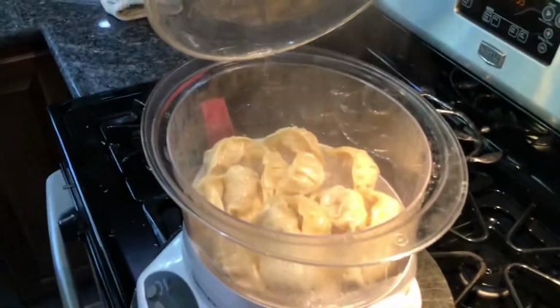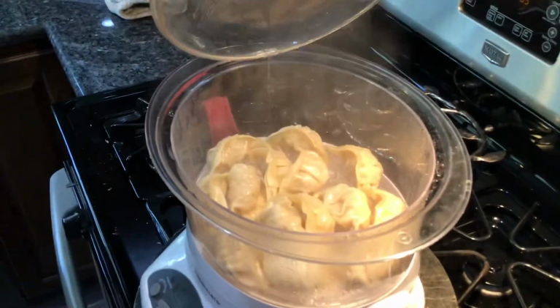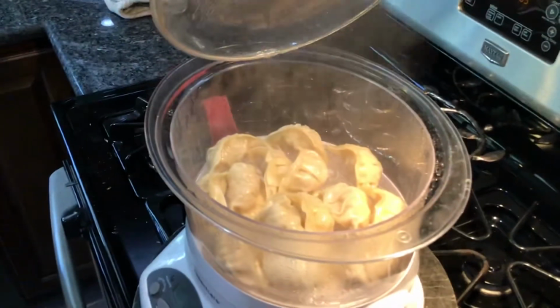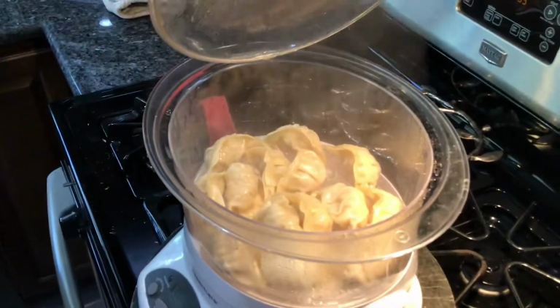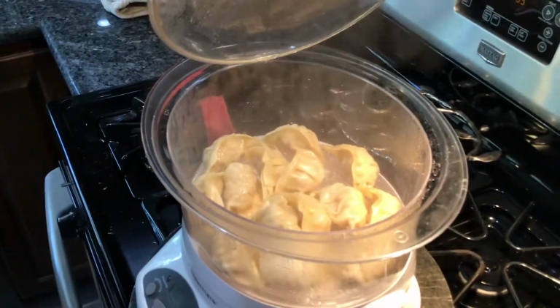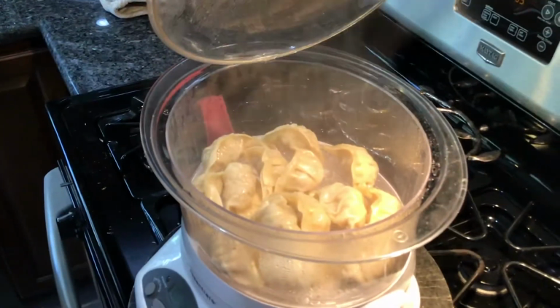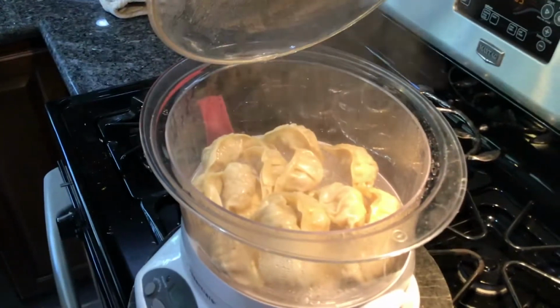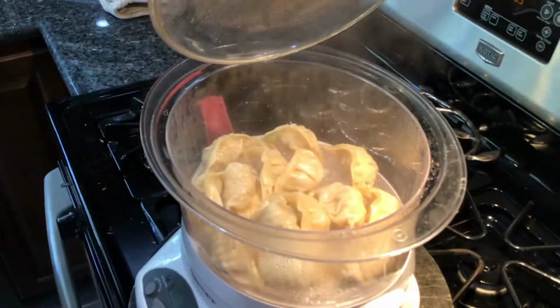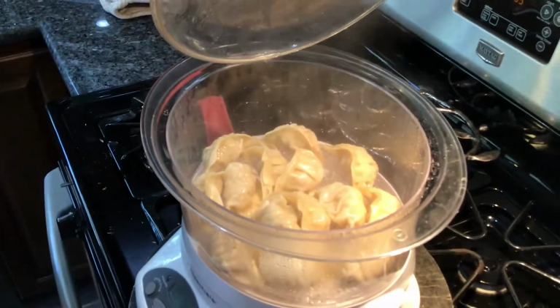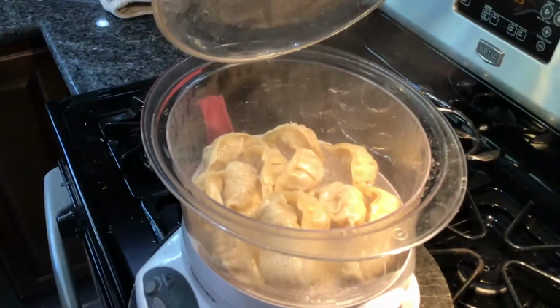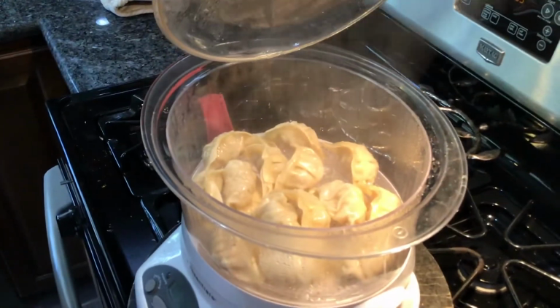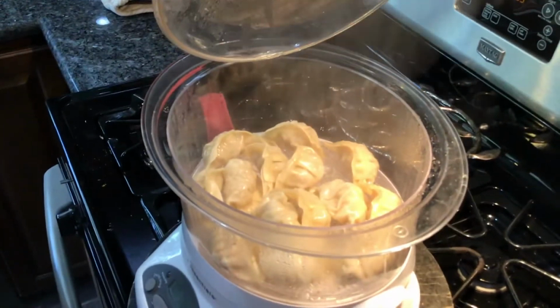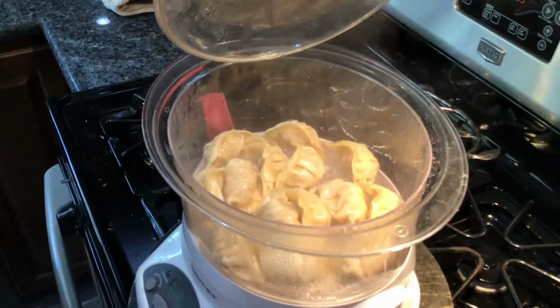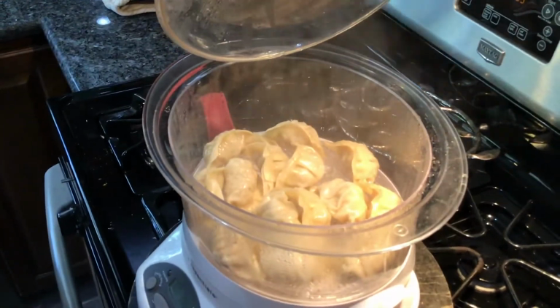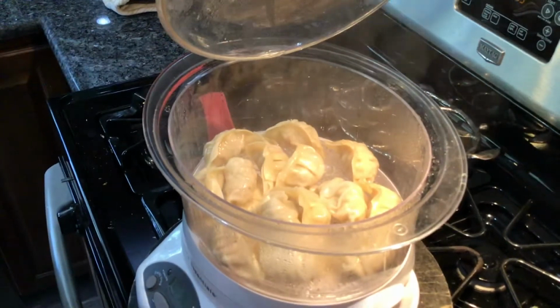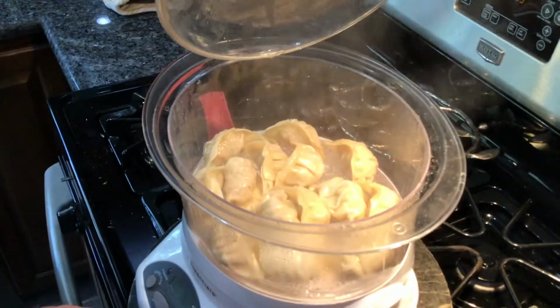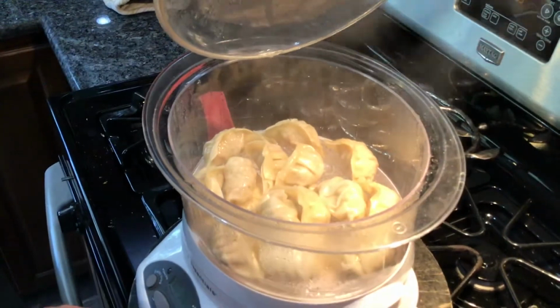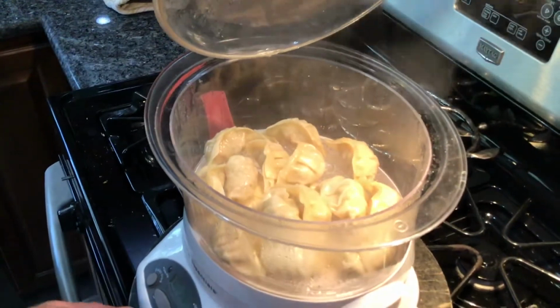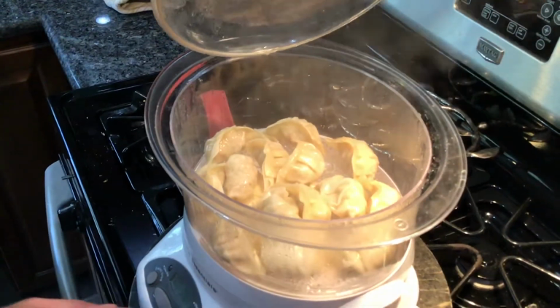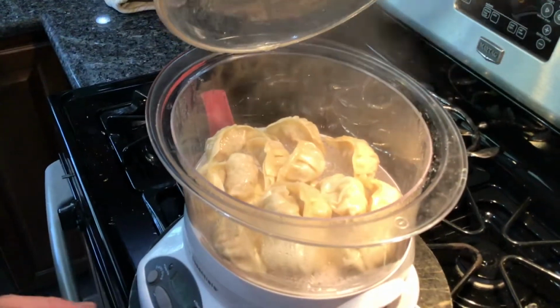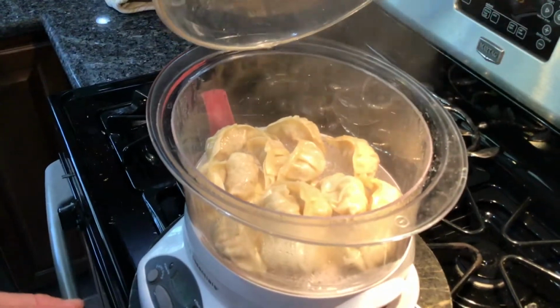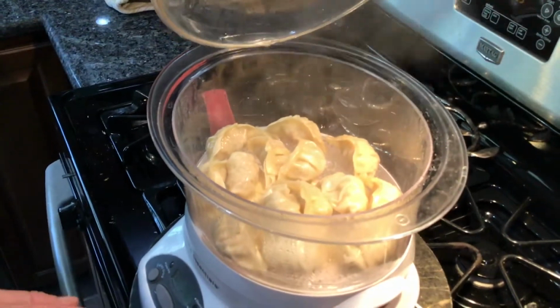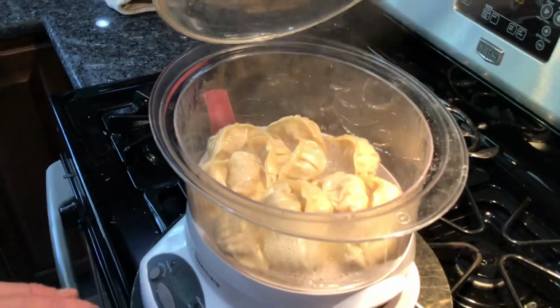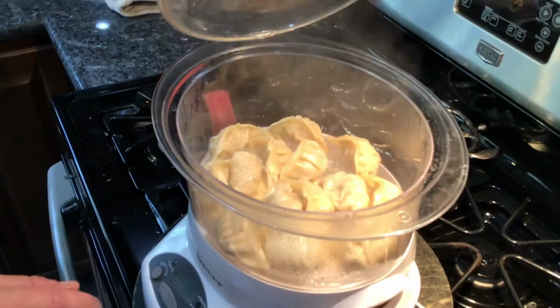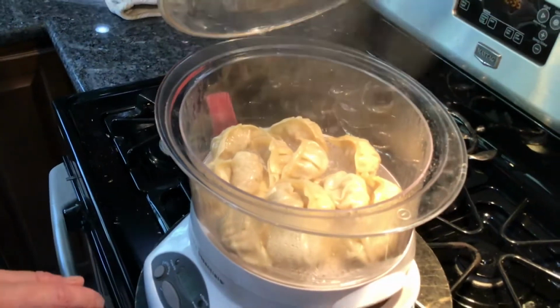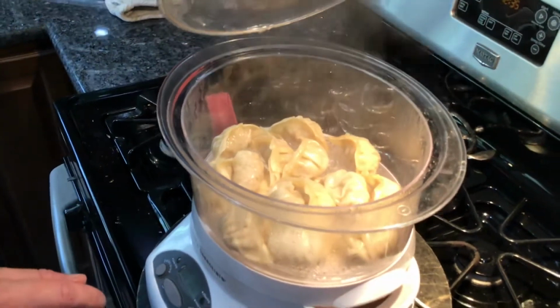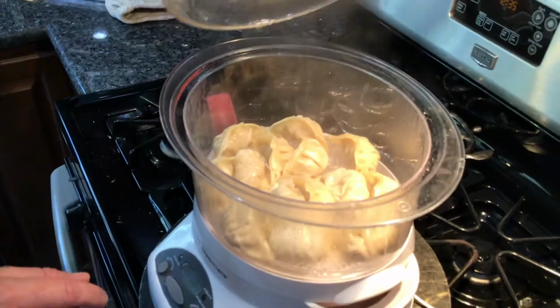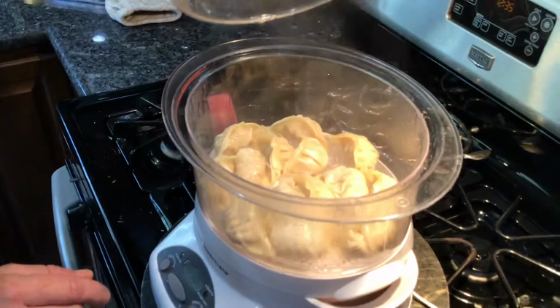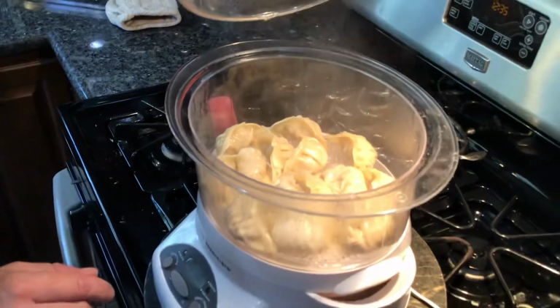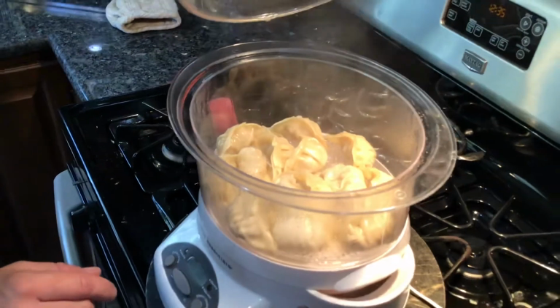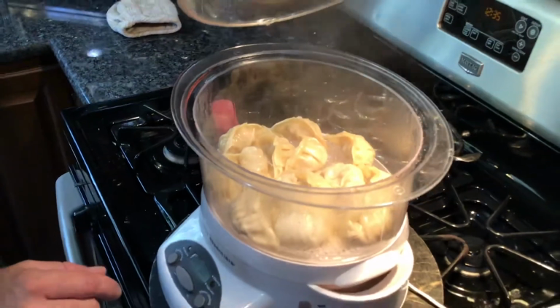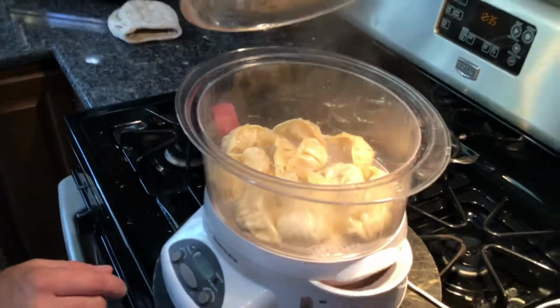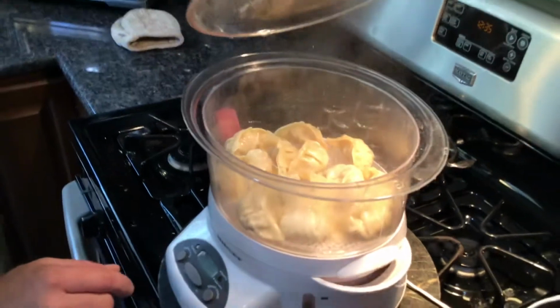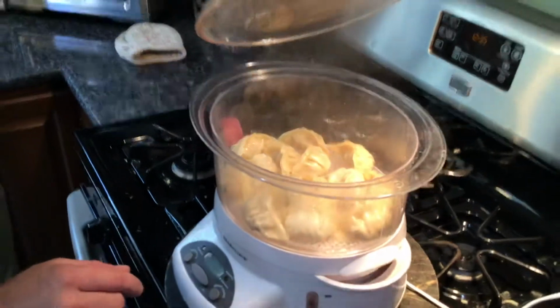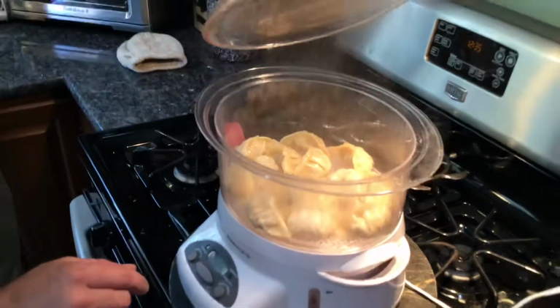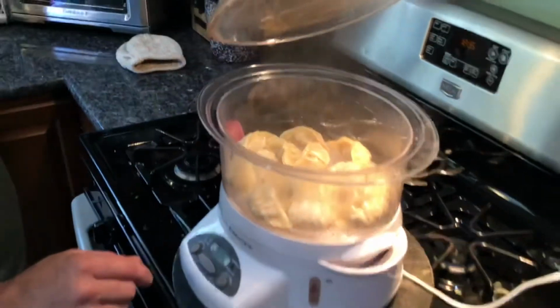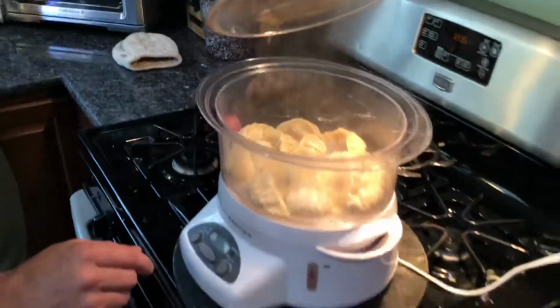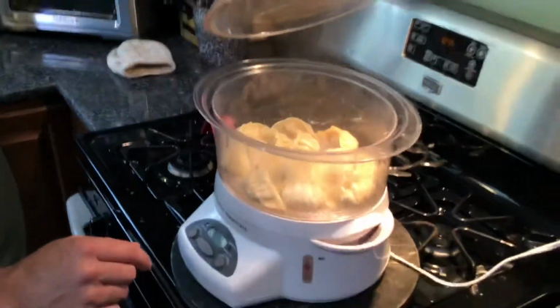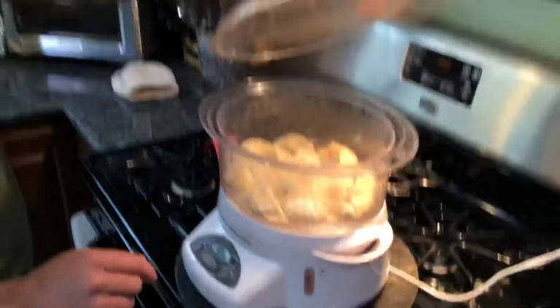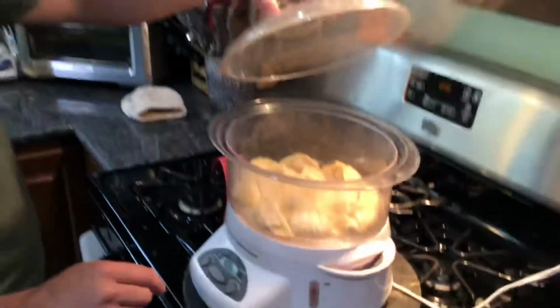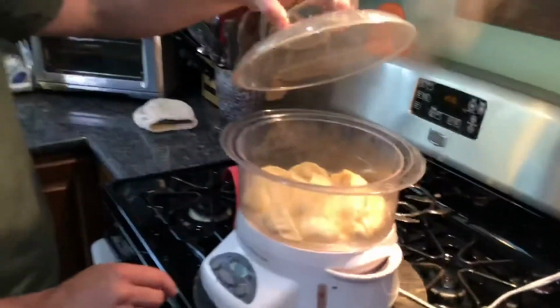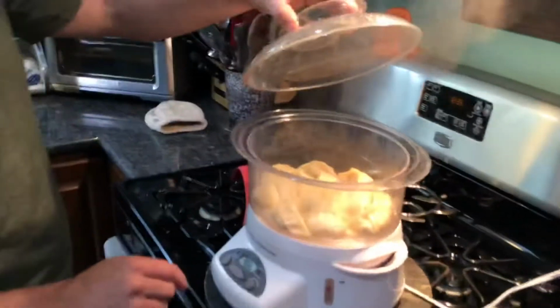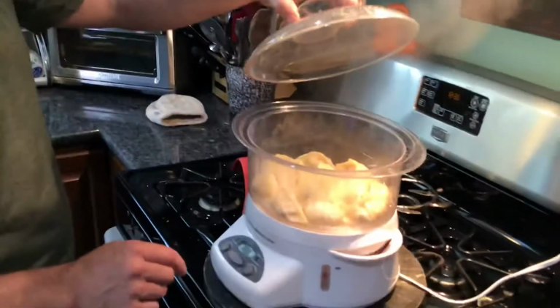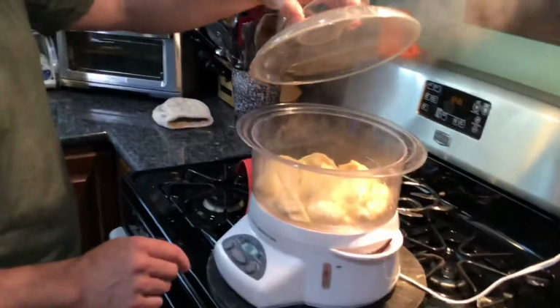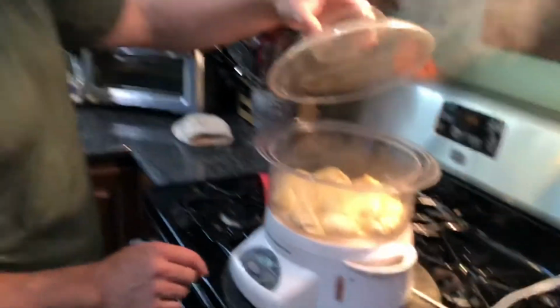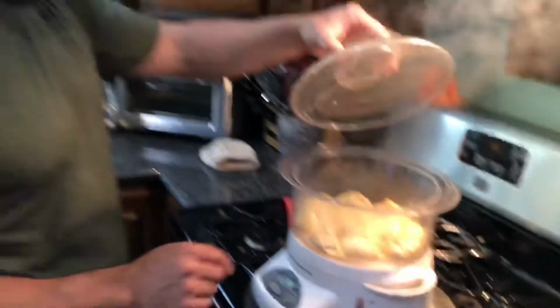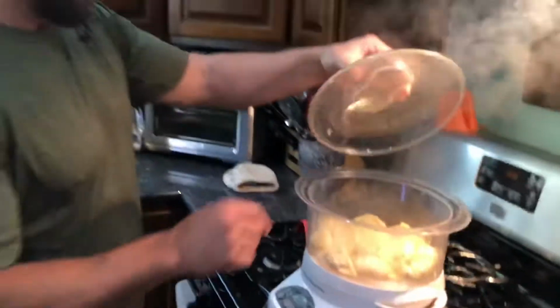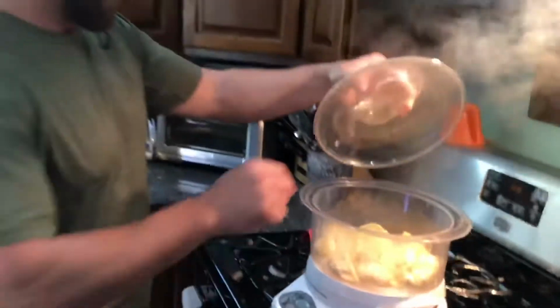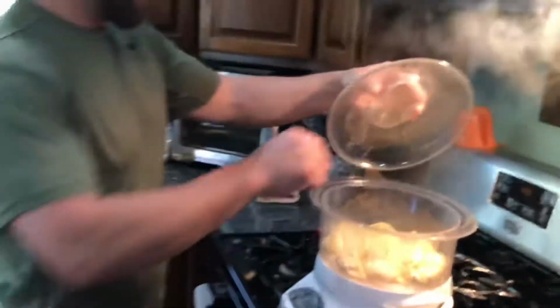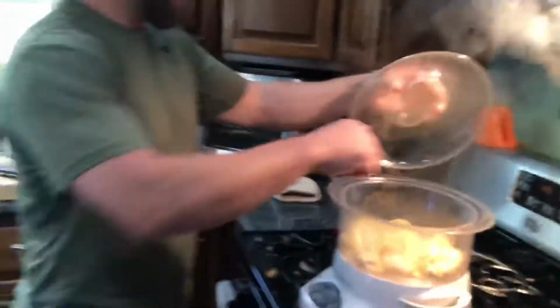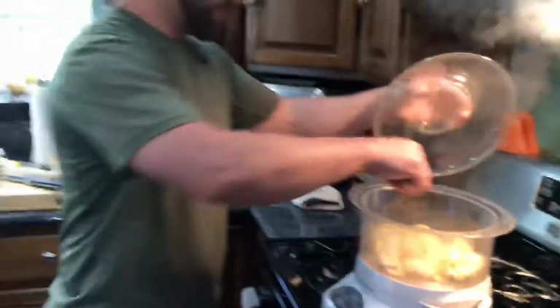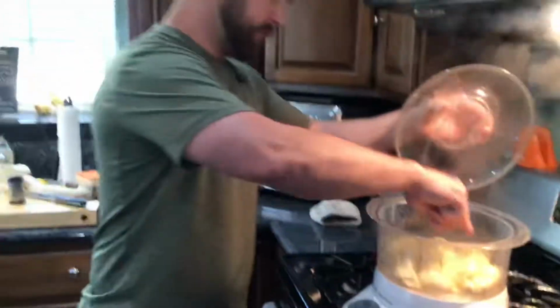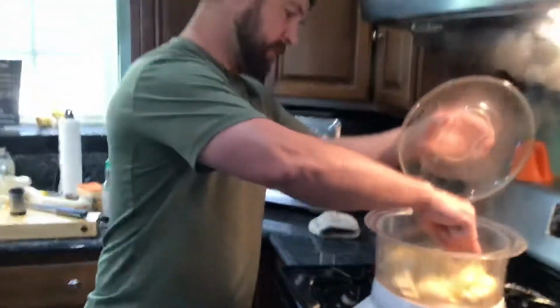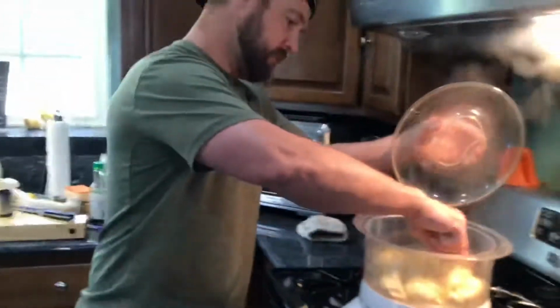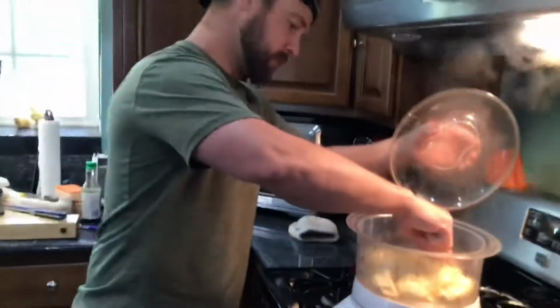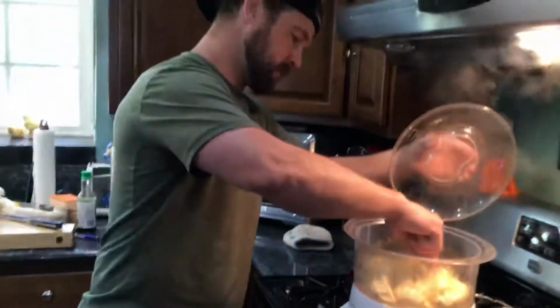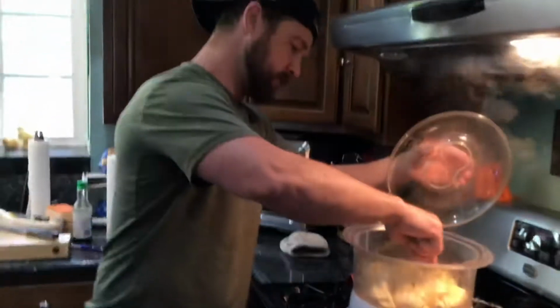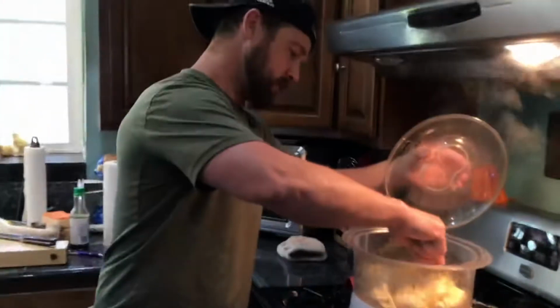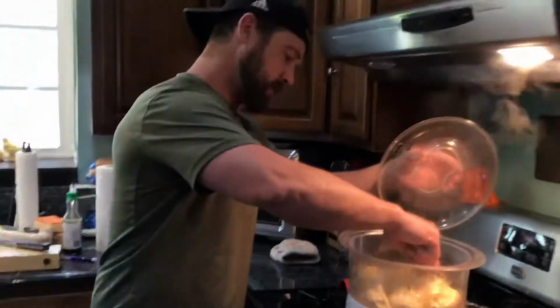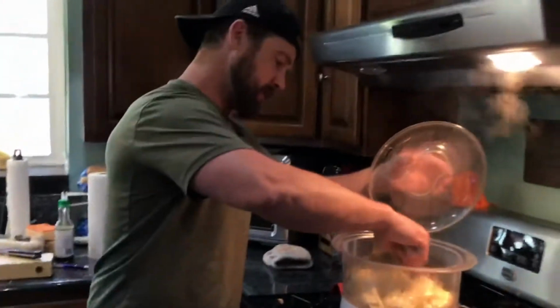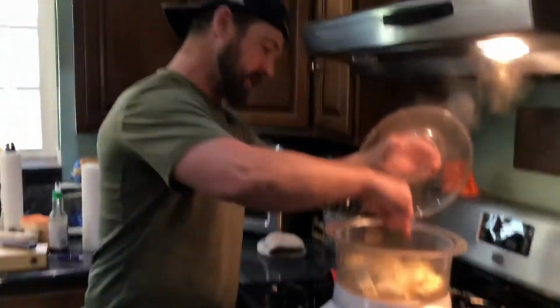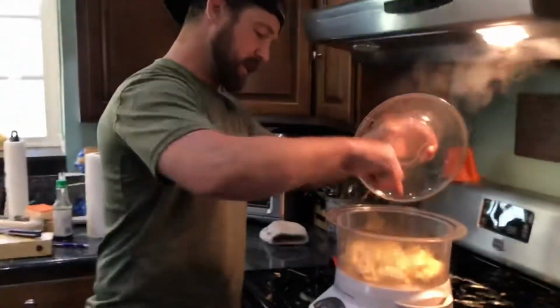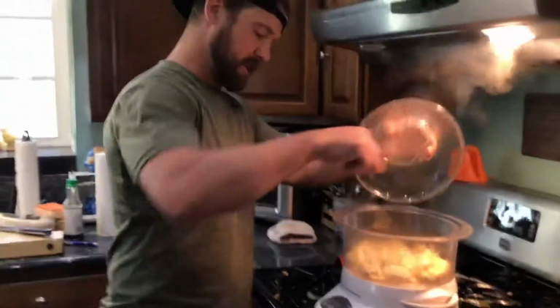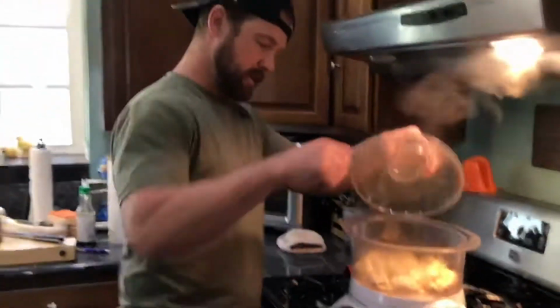What is in them? Pork and vegetables. Yum. Yep.